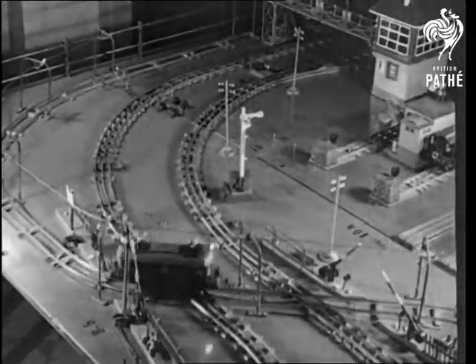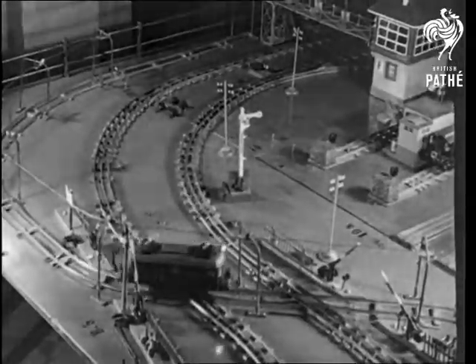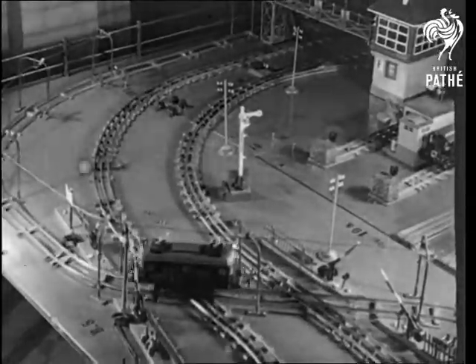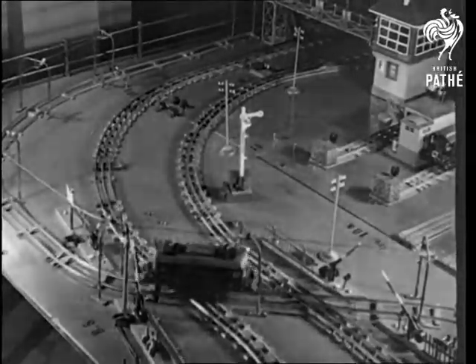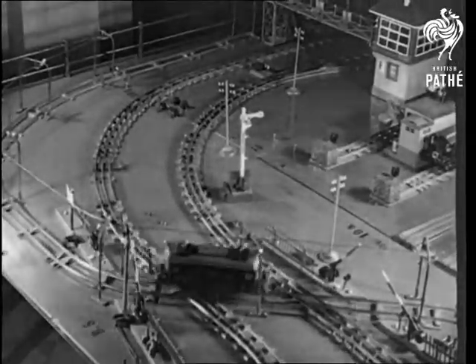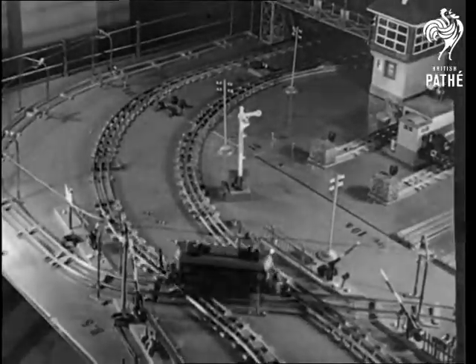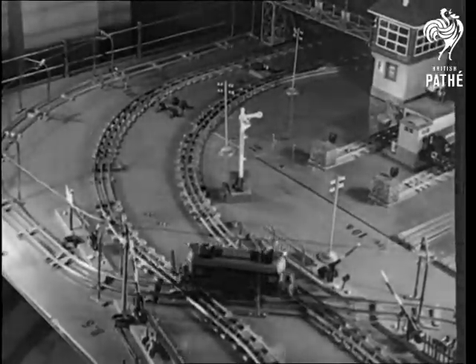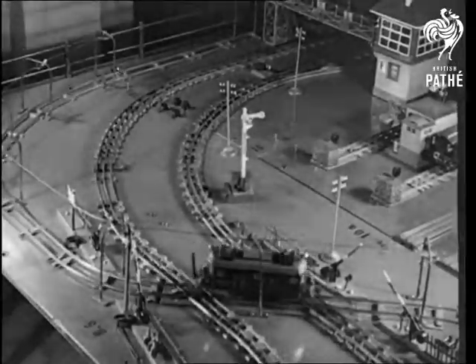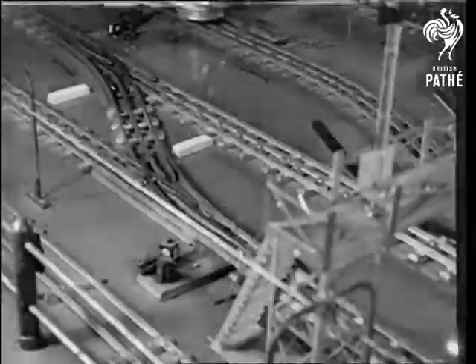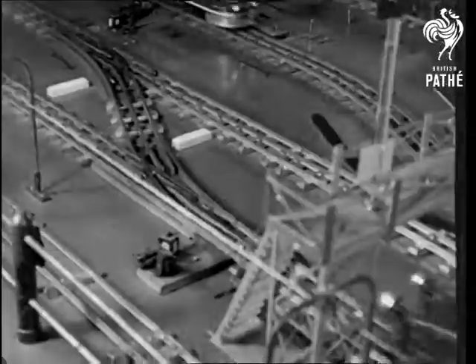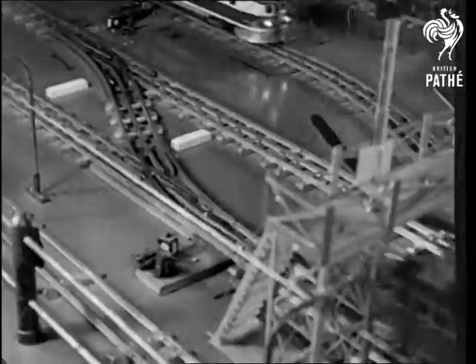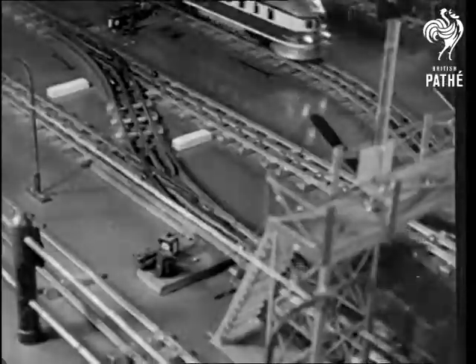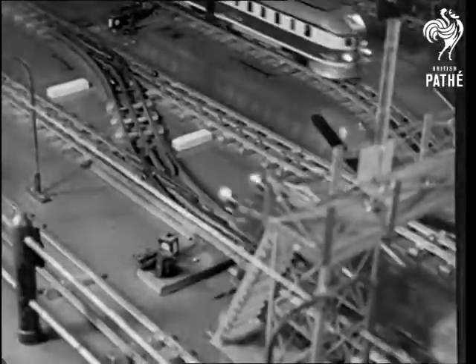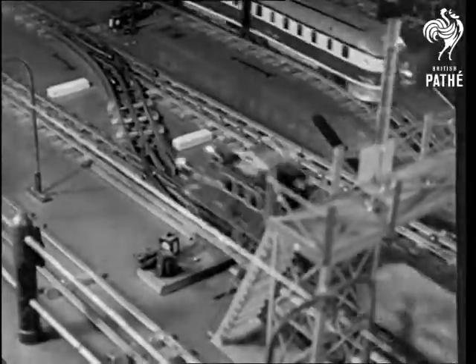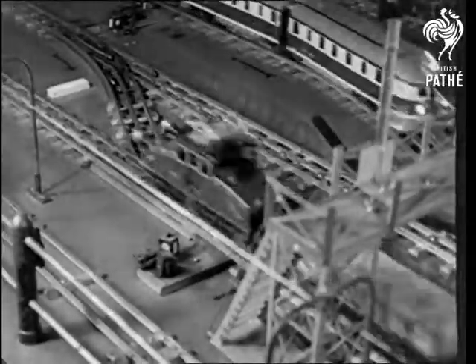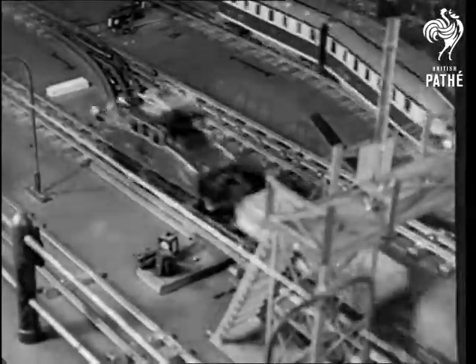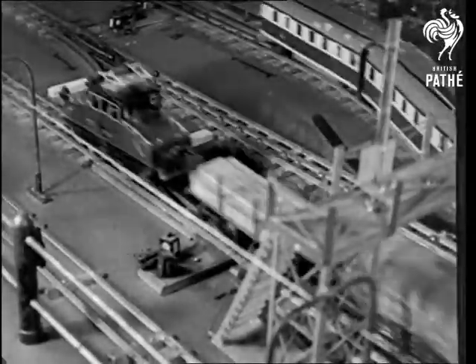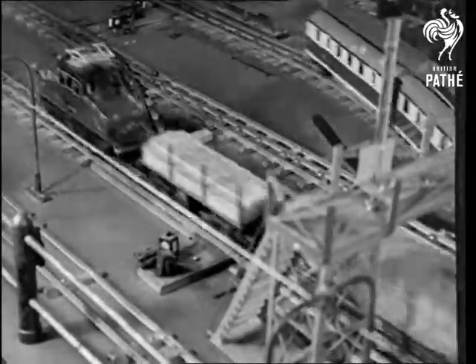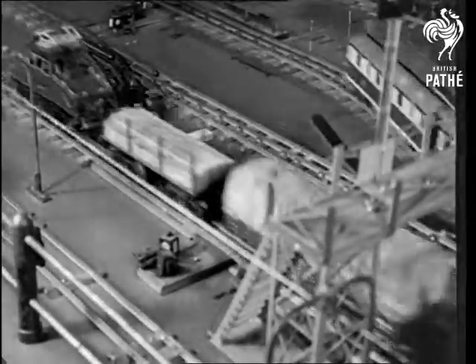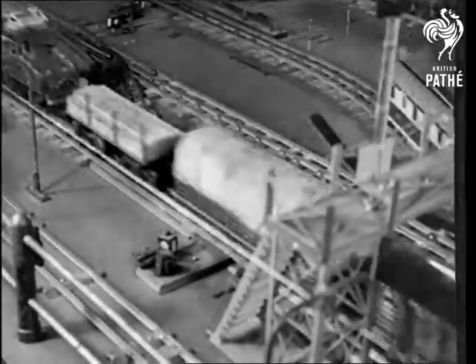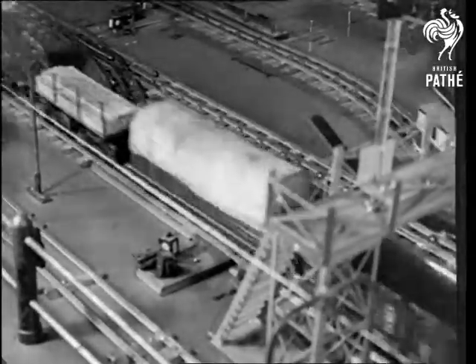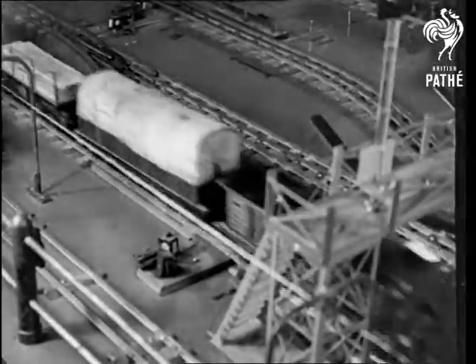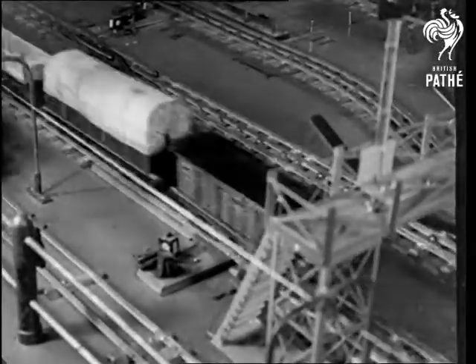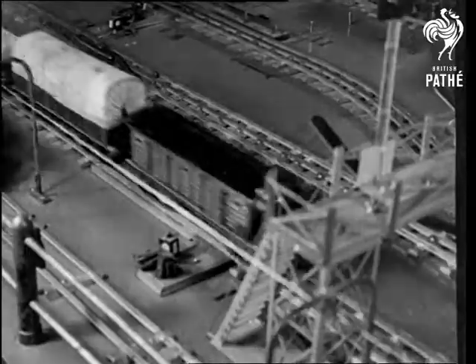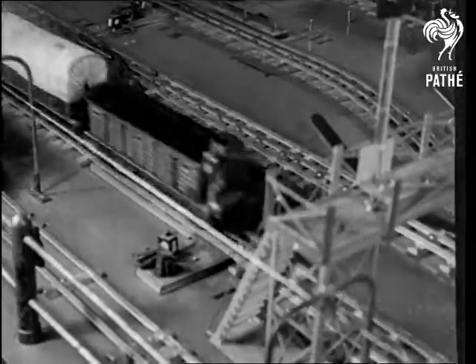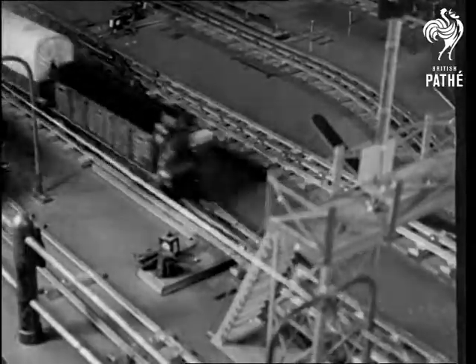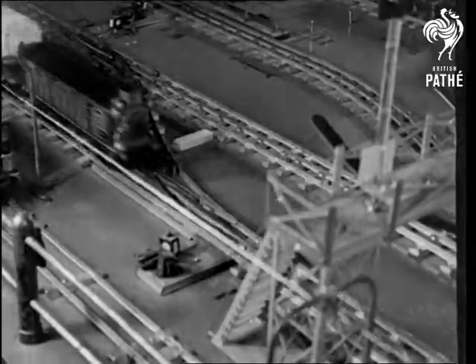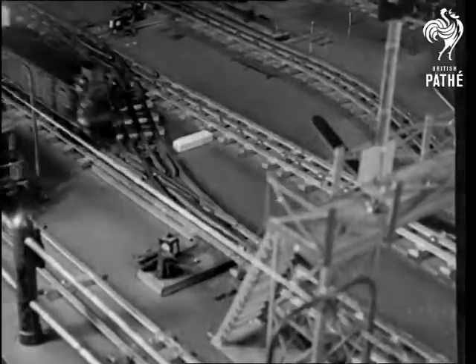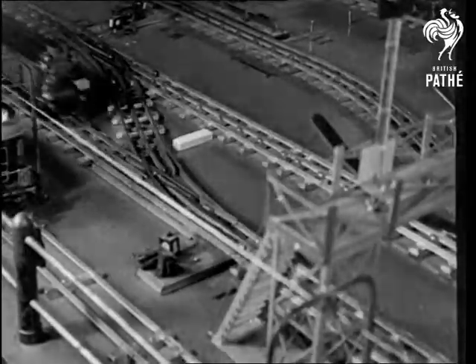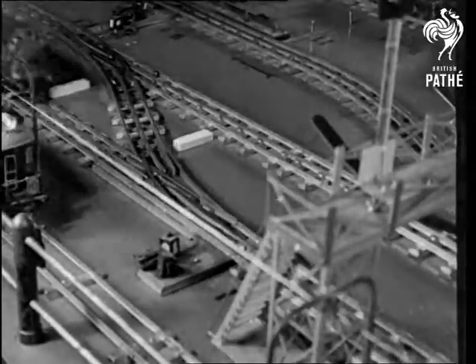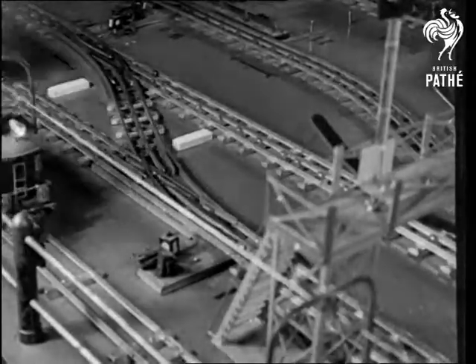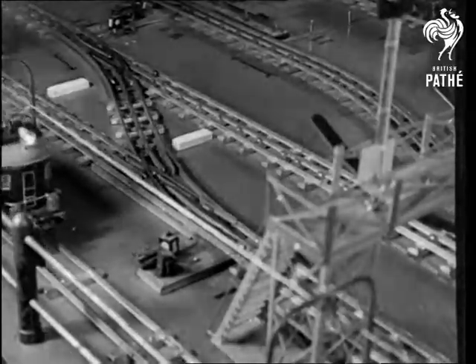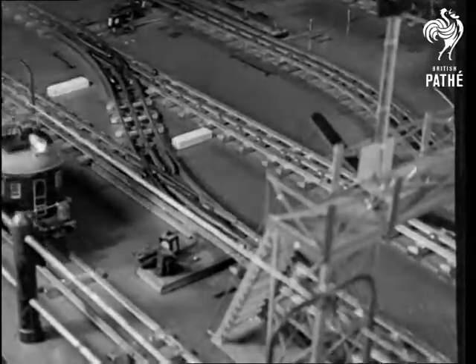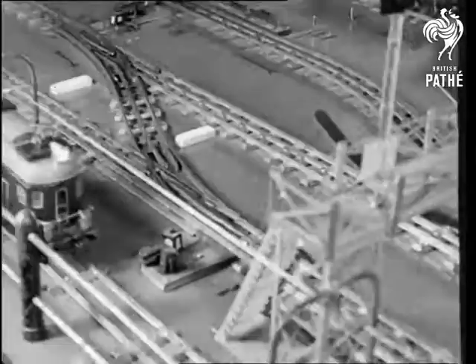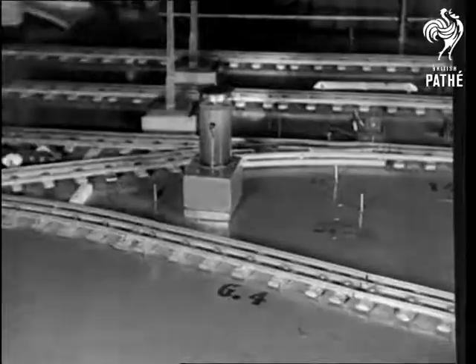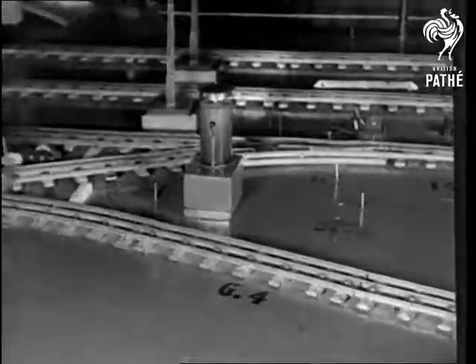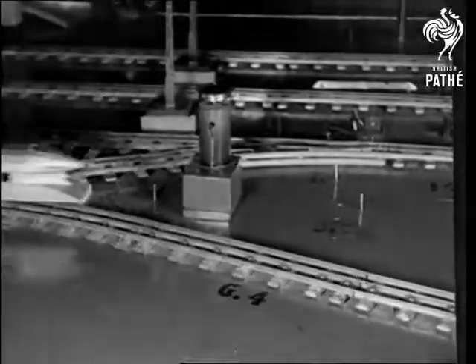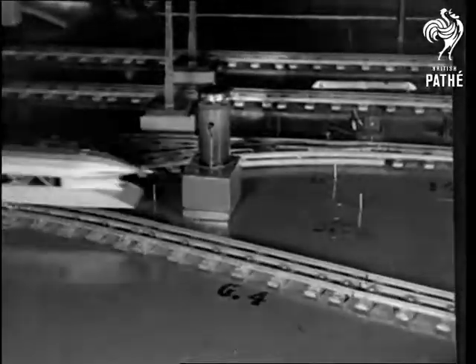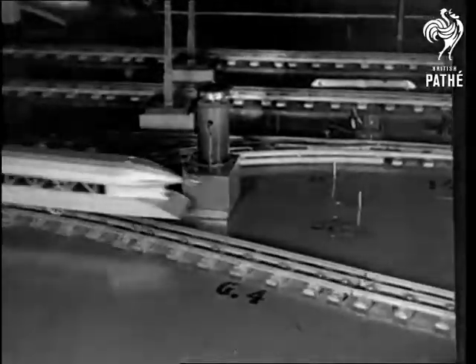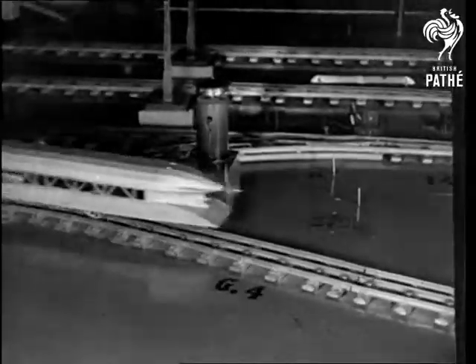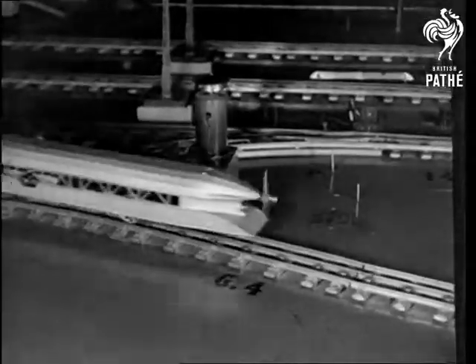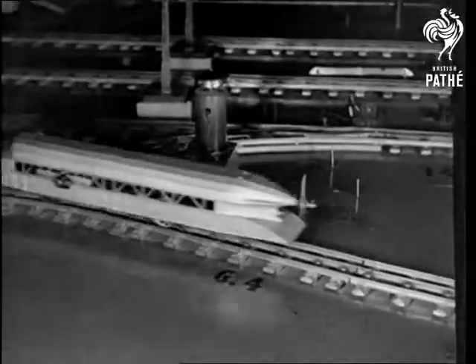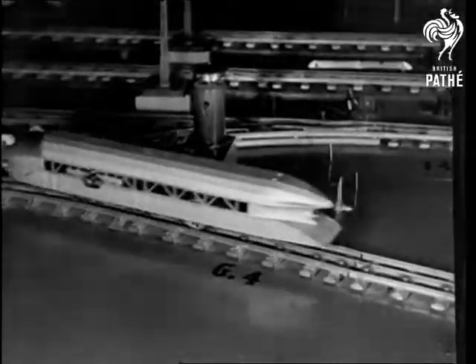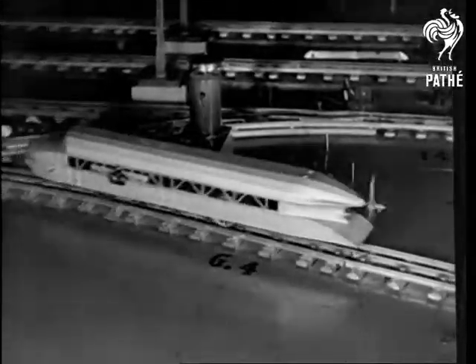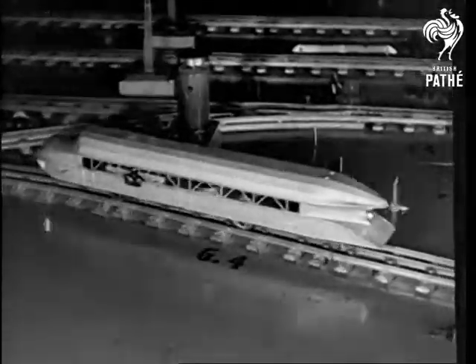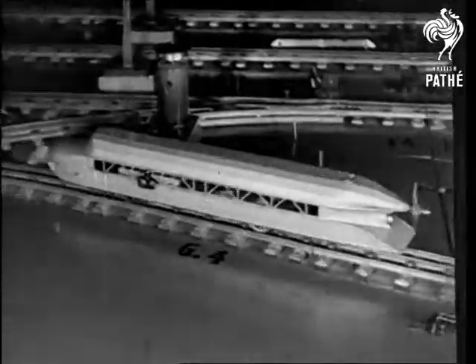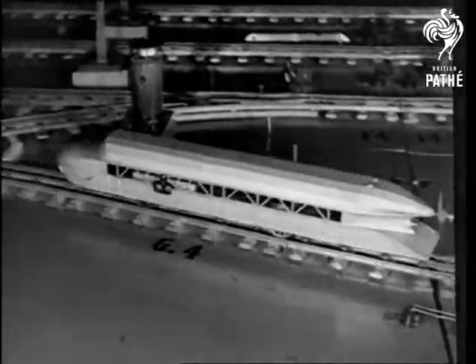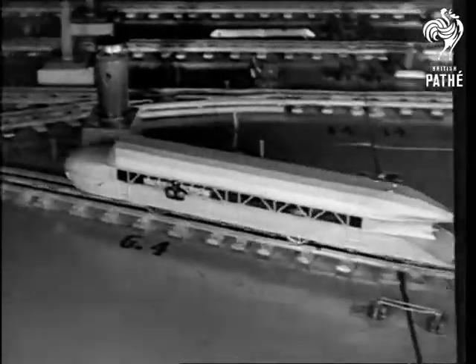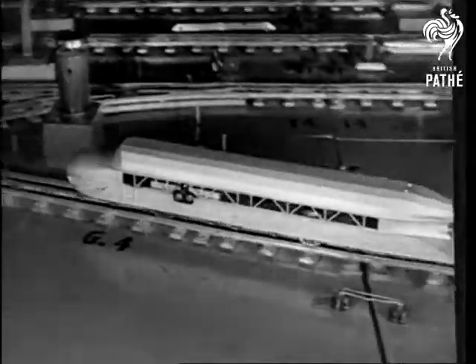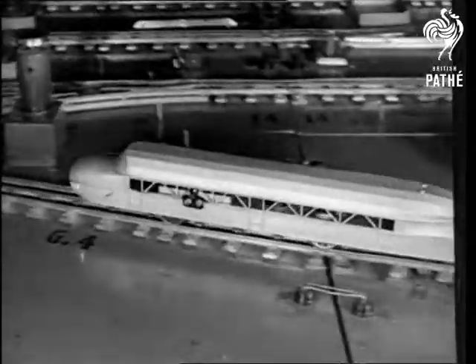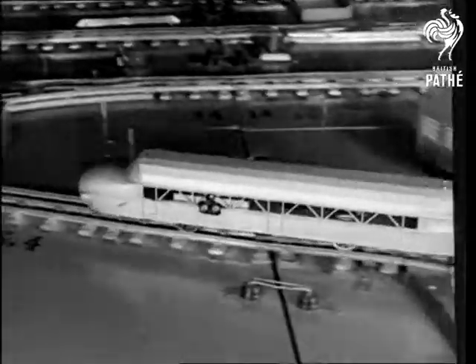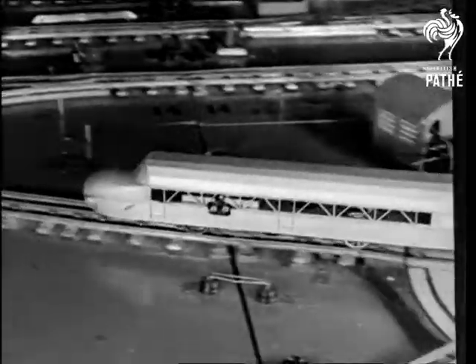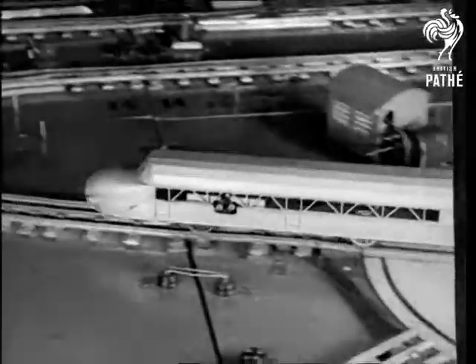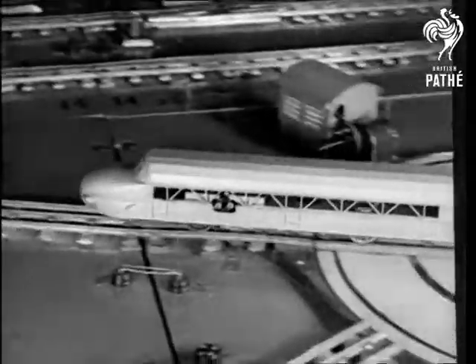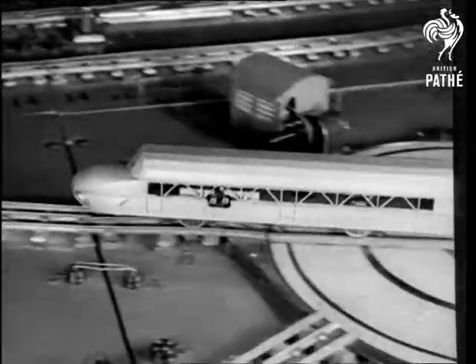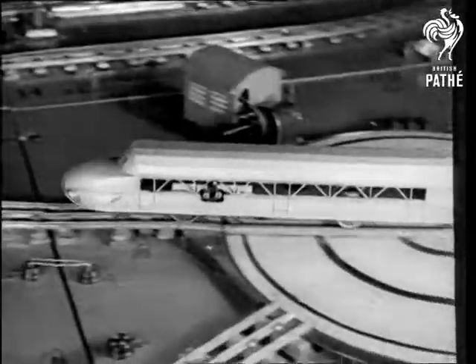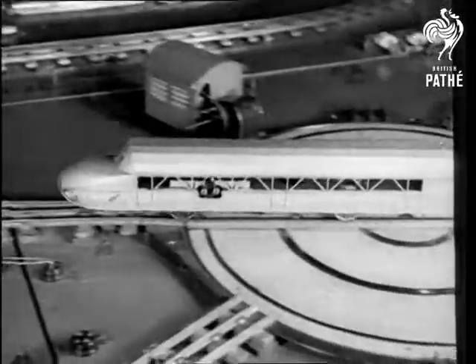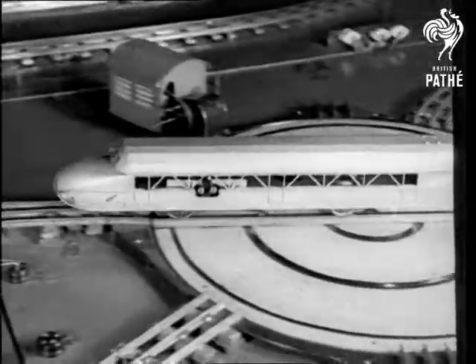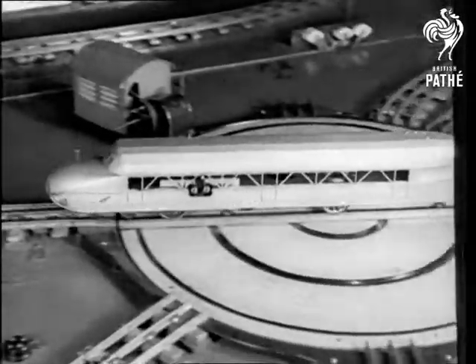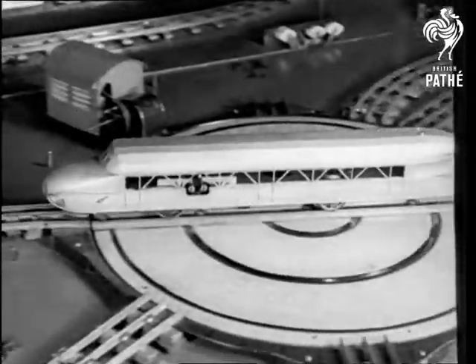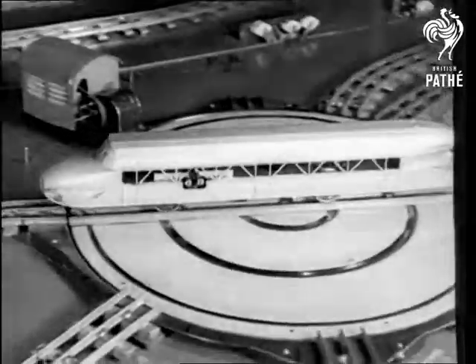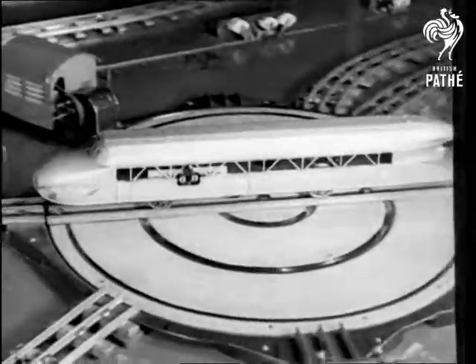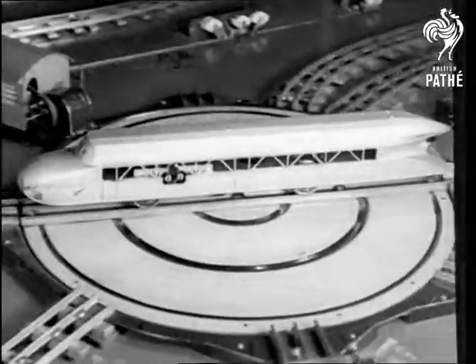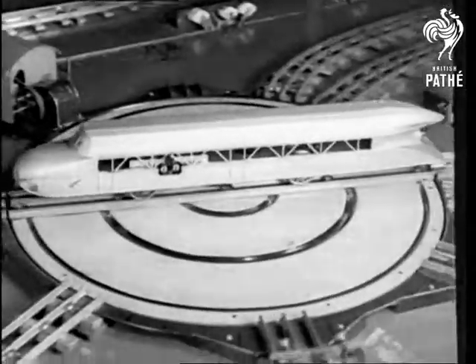Passenger trains, goods trains, steam trains and streamlined trains are all part of the model service, and the inventor controls the whole system from a central switchboard.